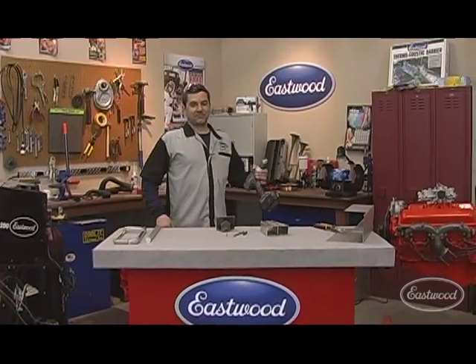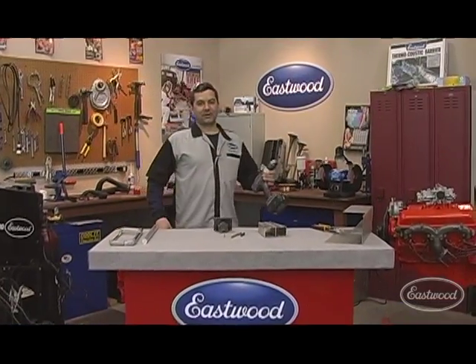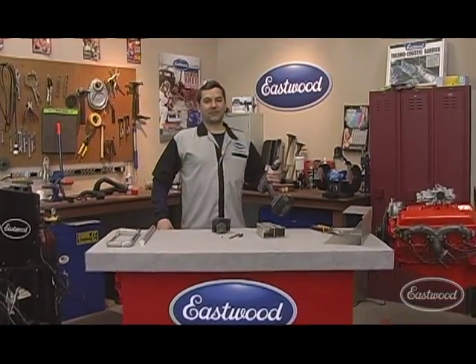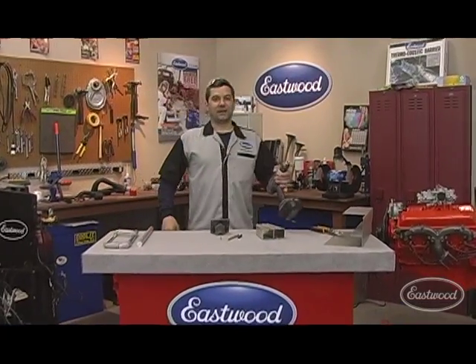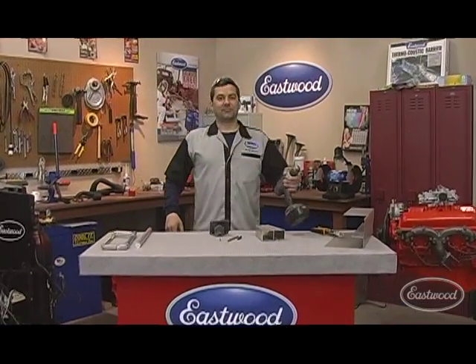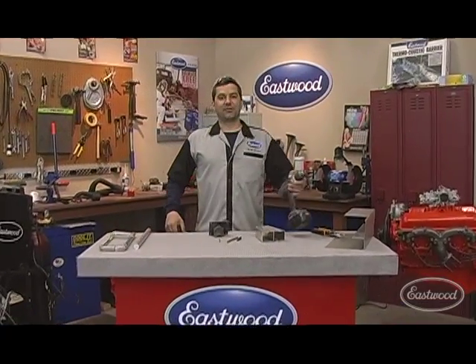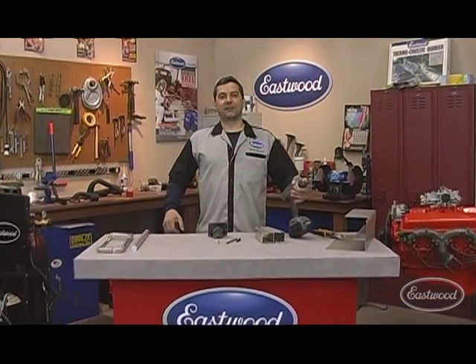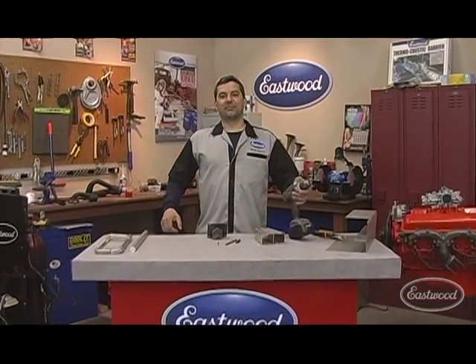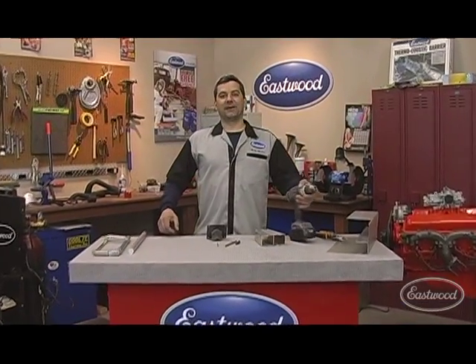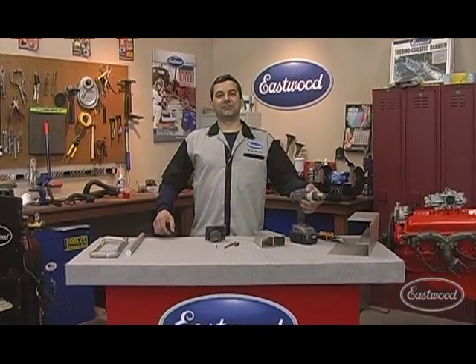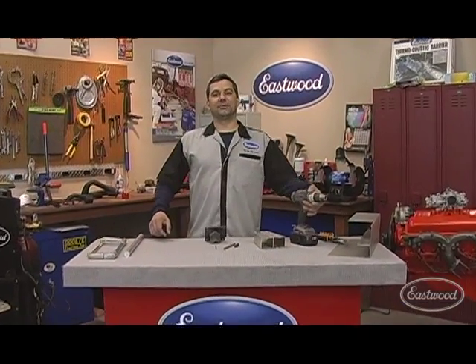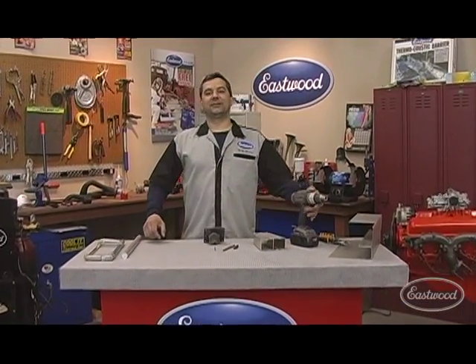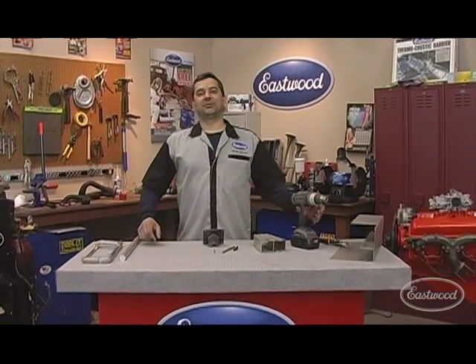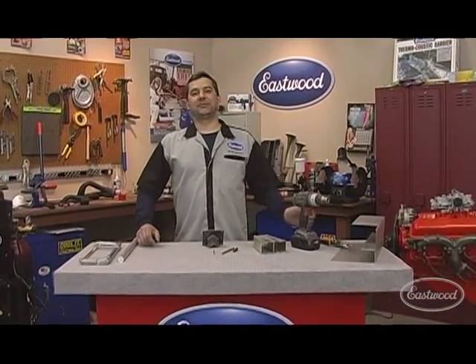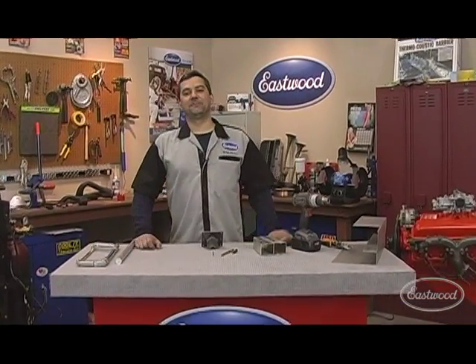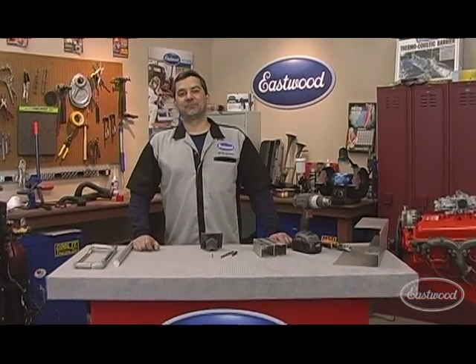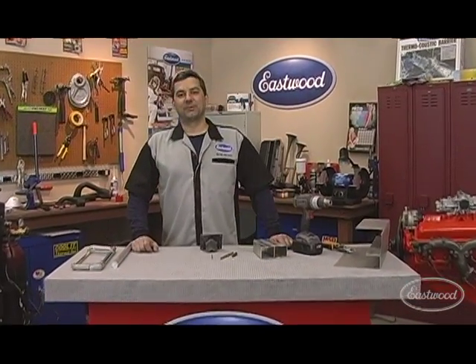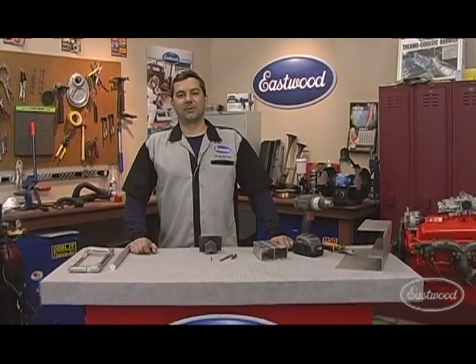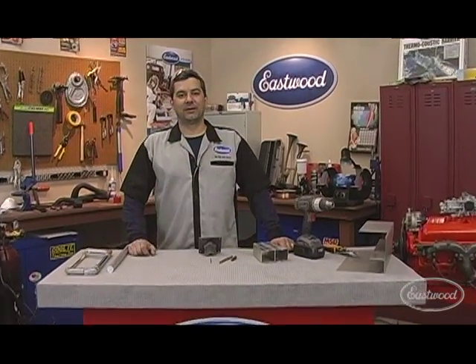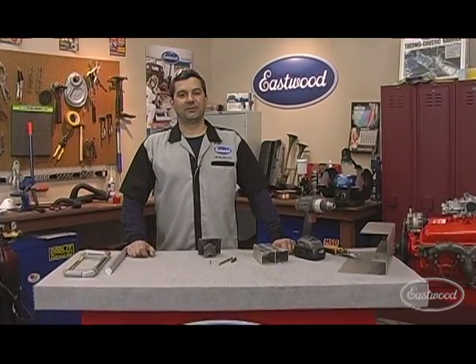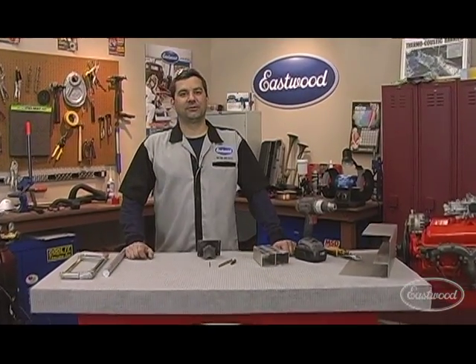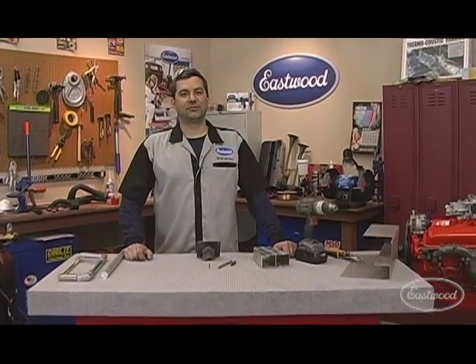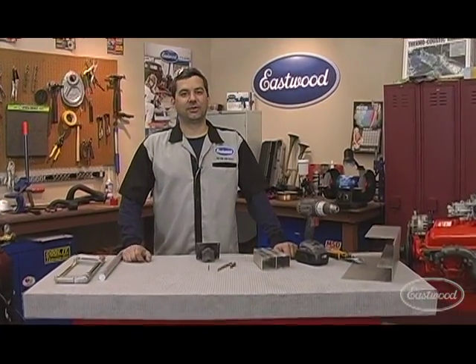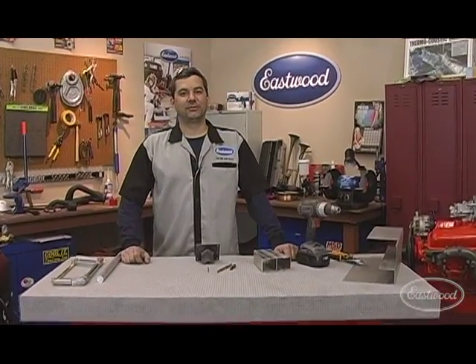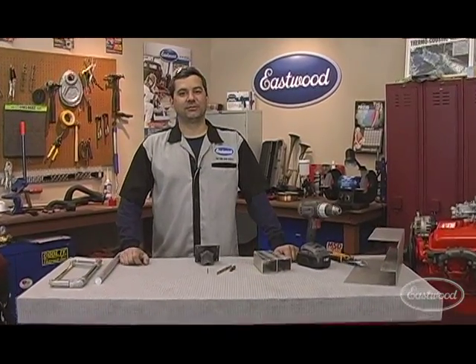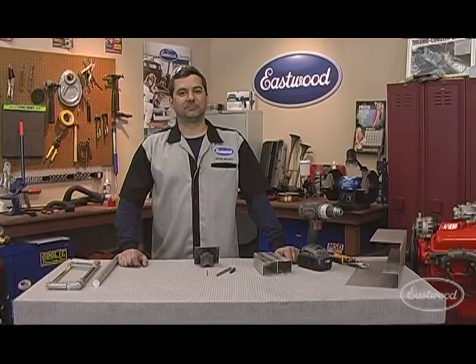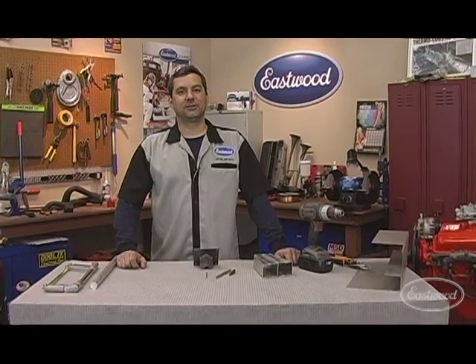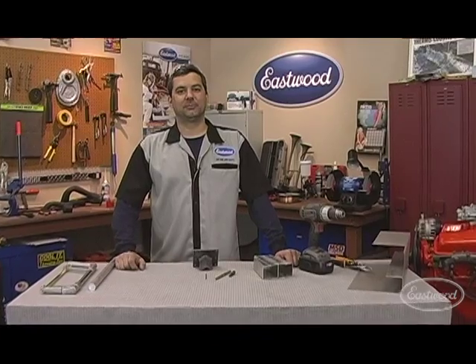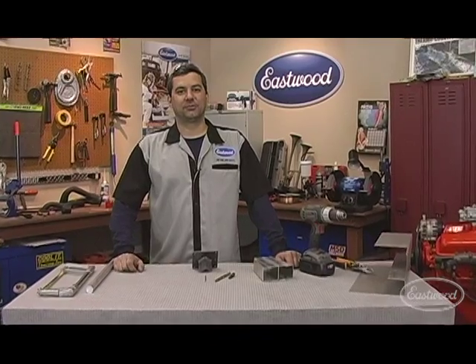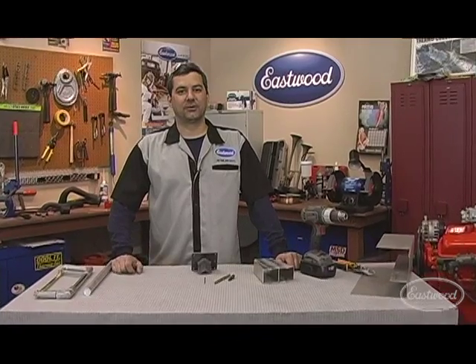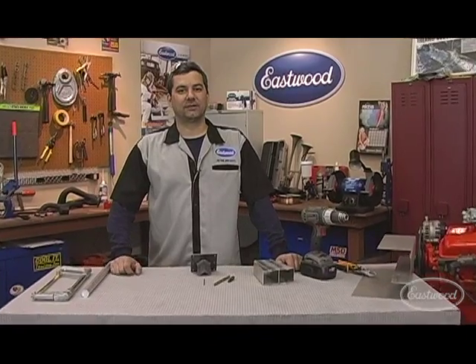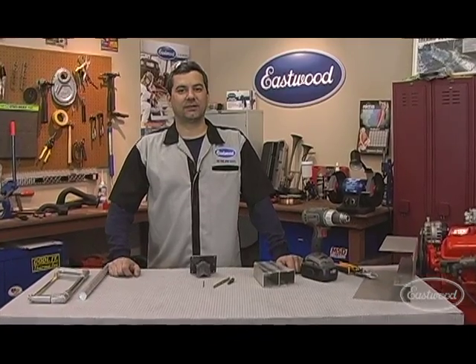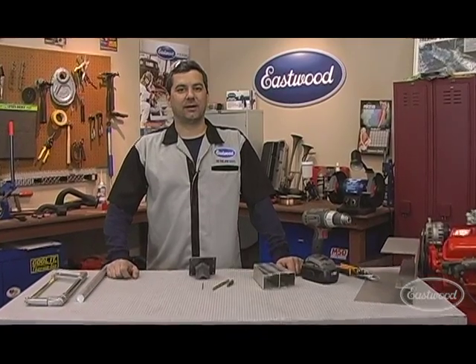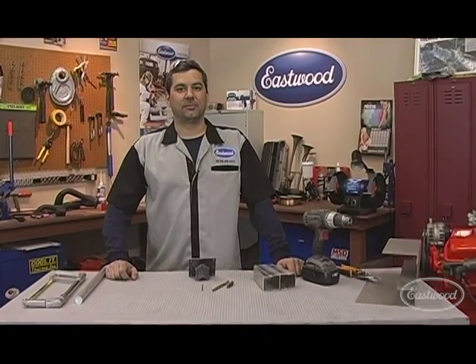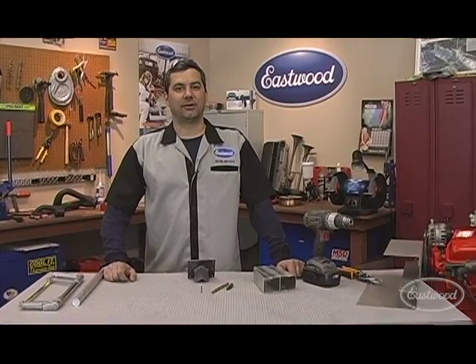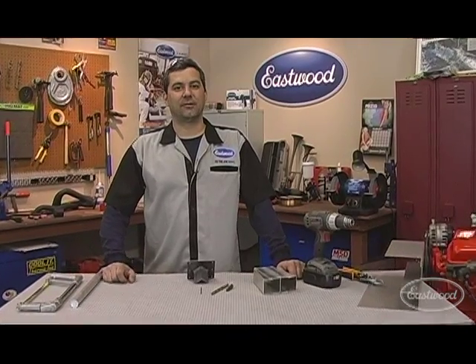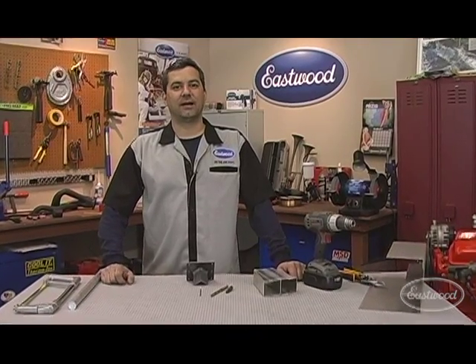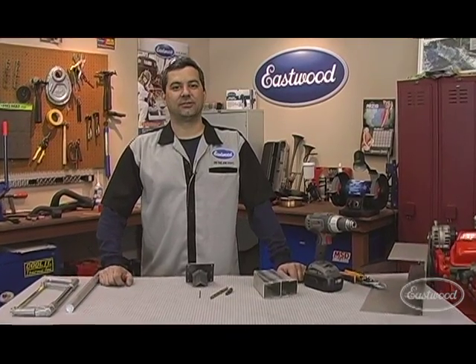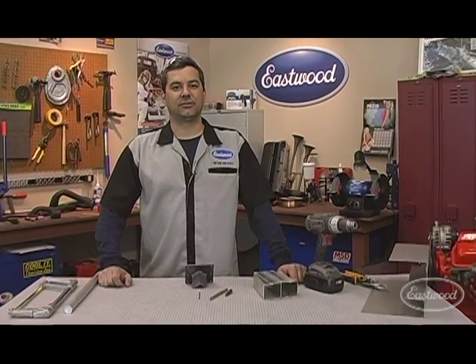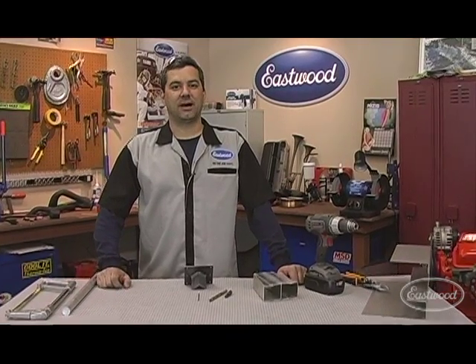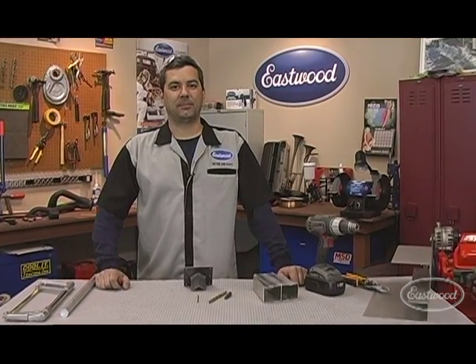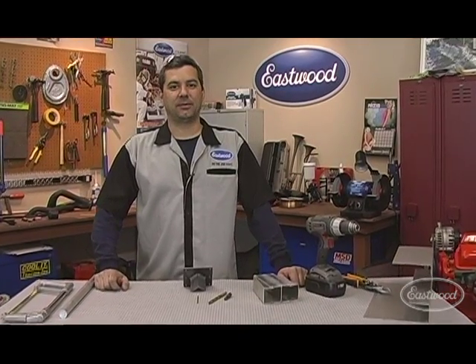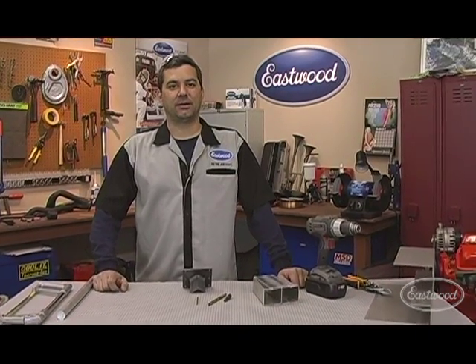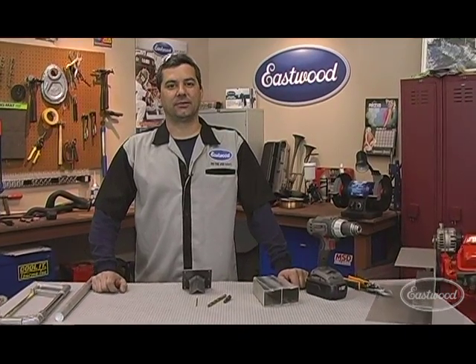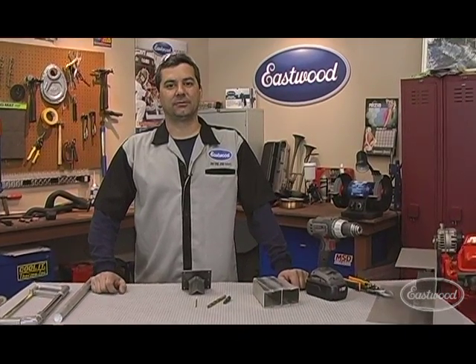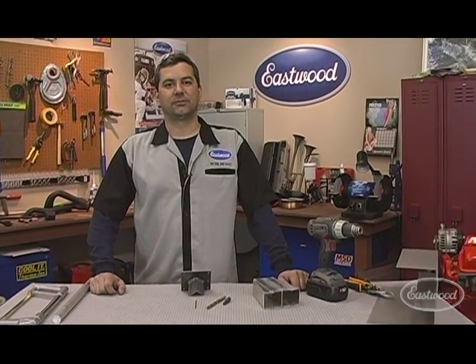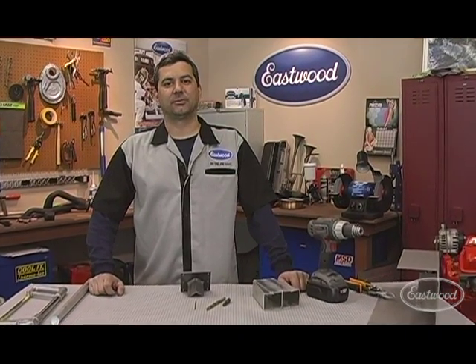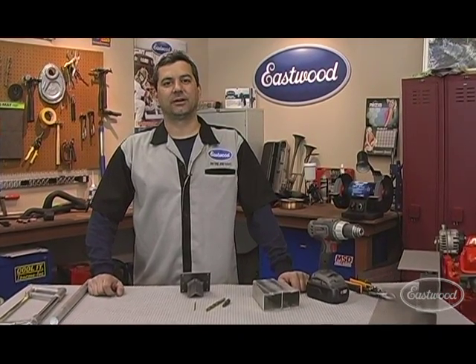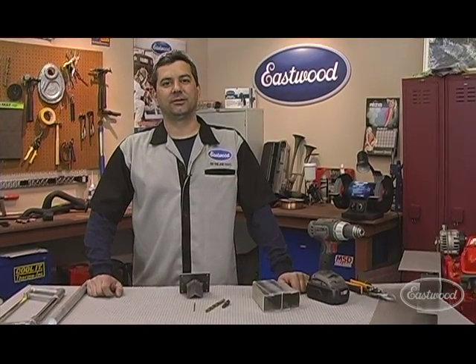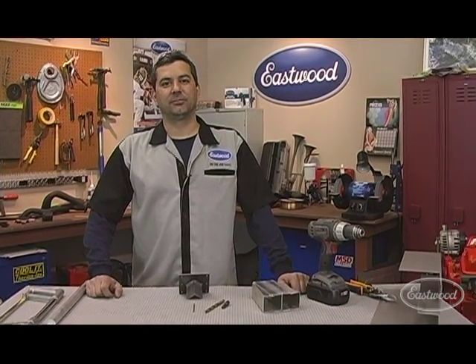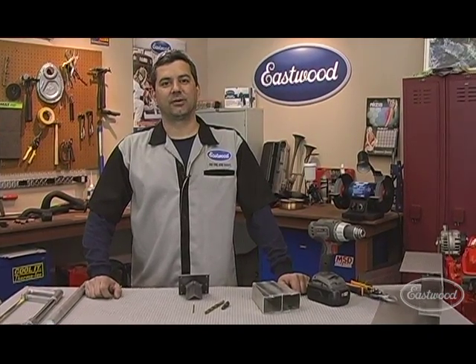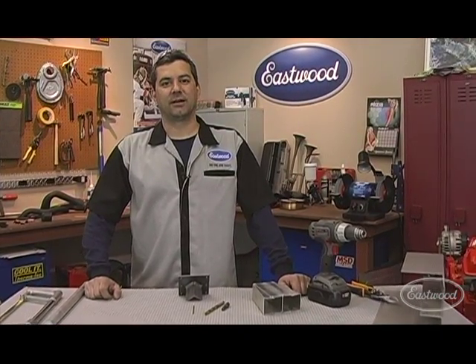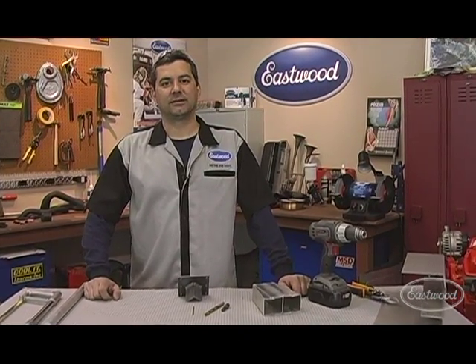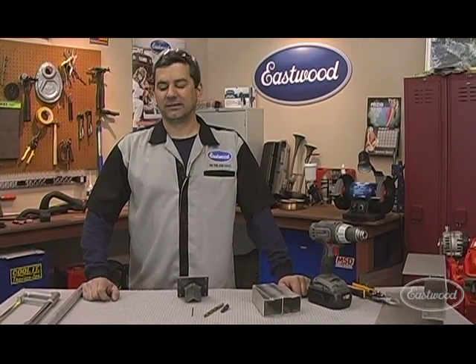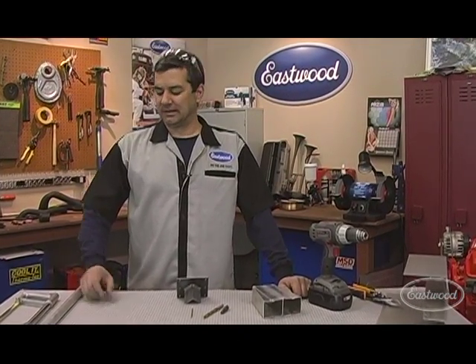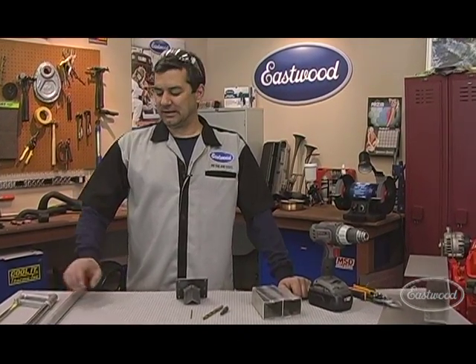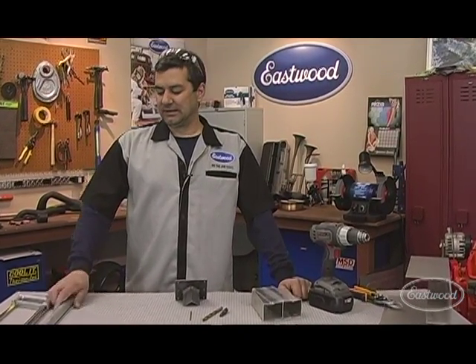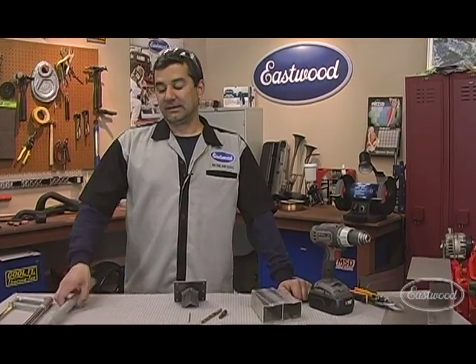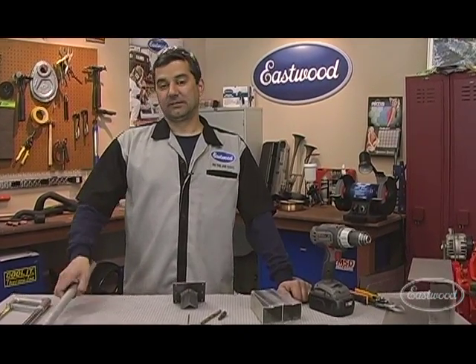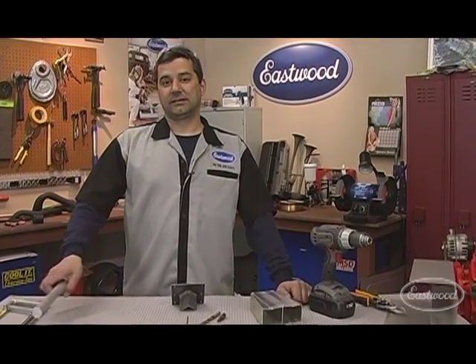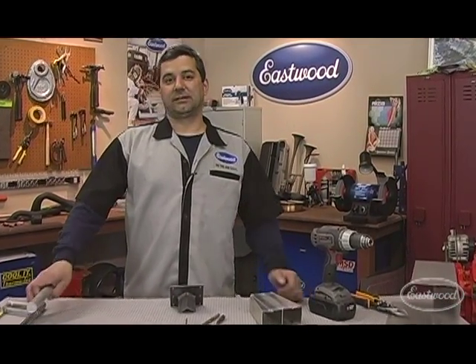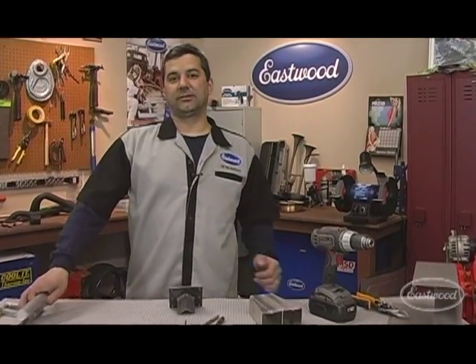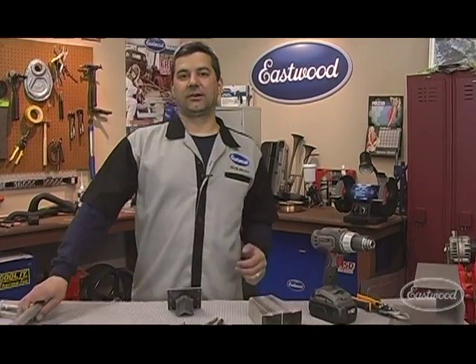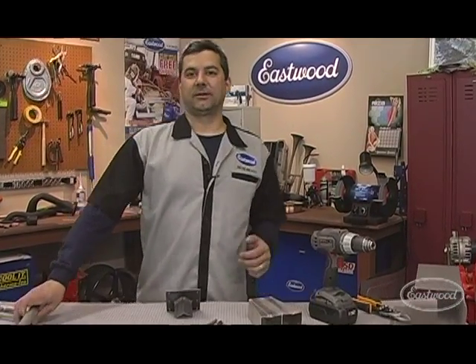Mark here, product manager with Eastwood. What we're going to do is show you some tips and tricks to help you around the shop and also some great new products. Let's get started.